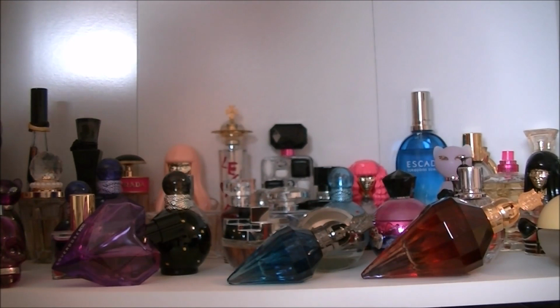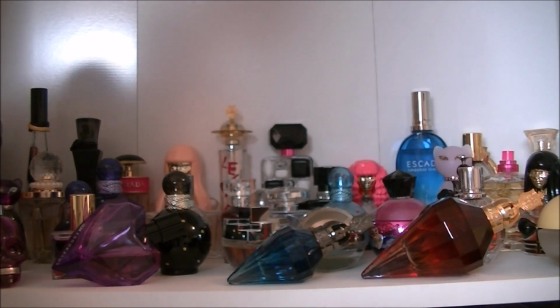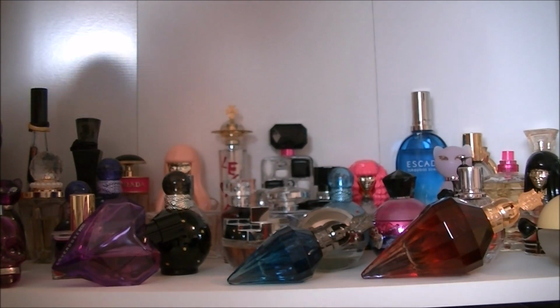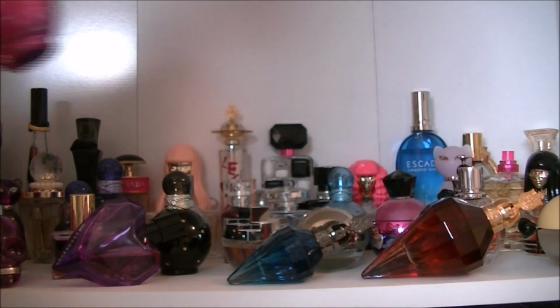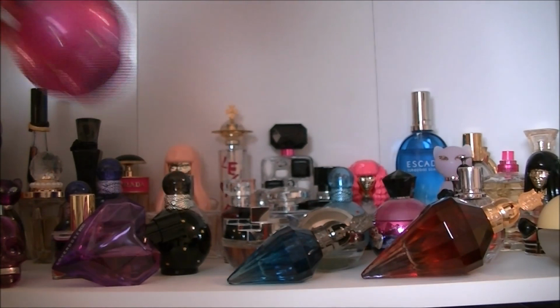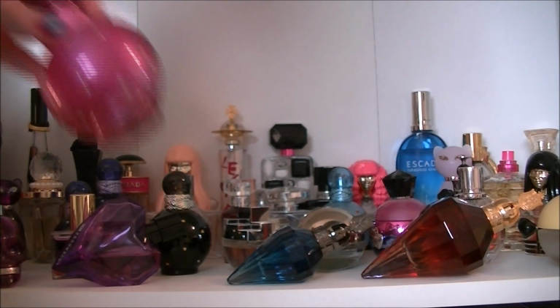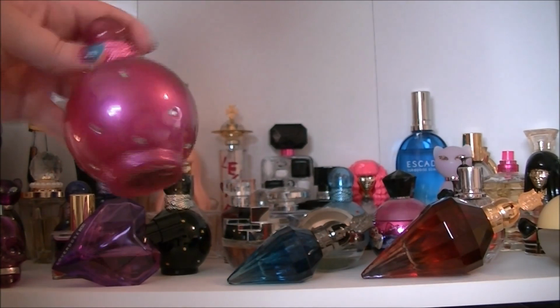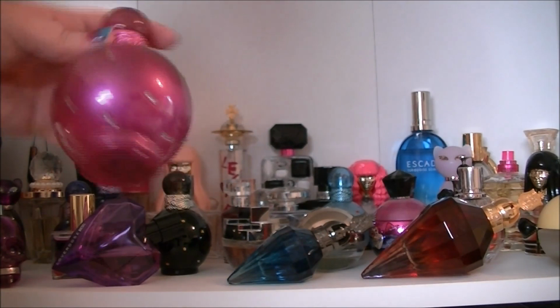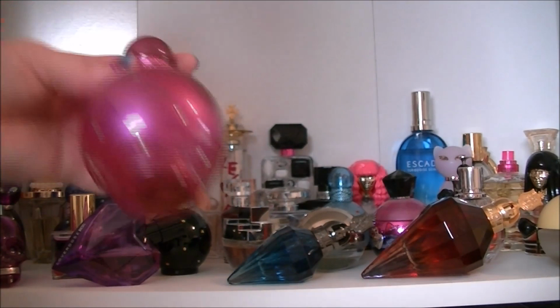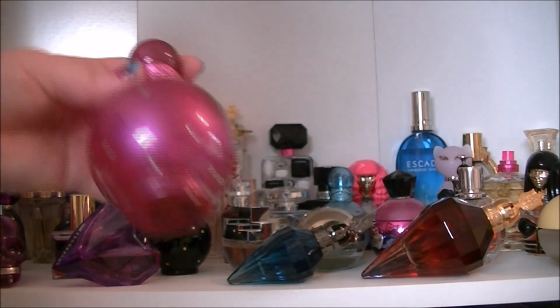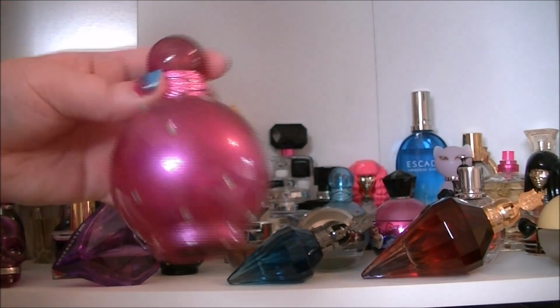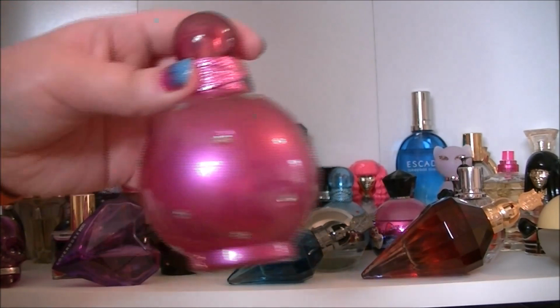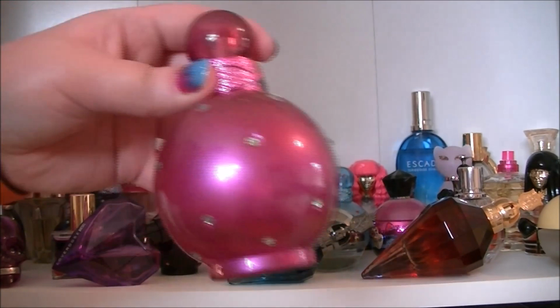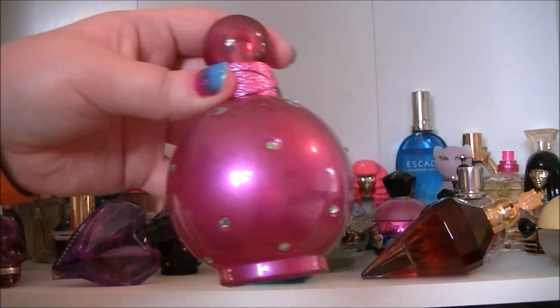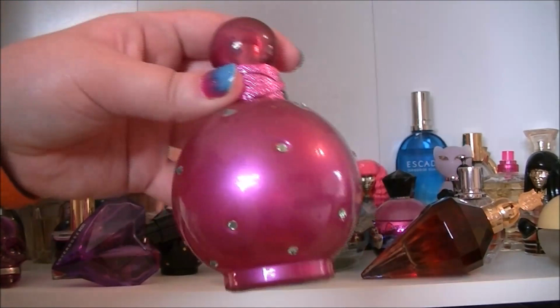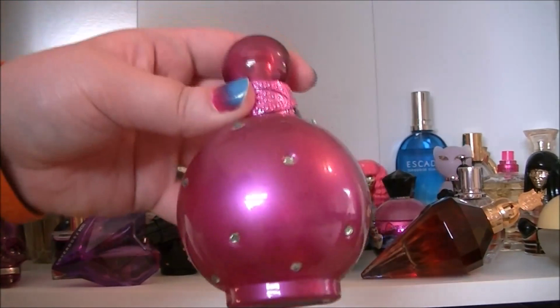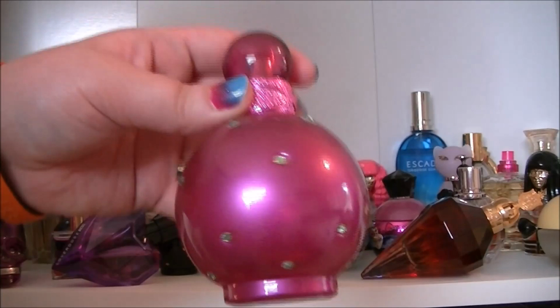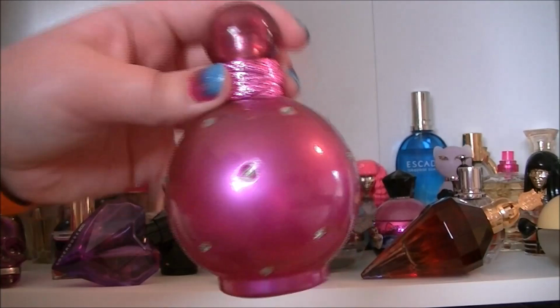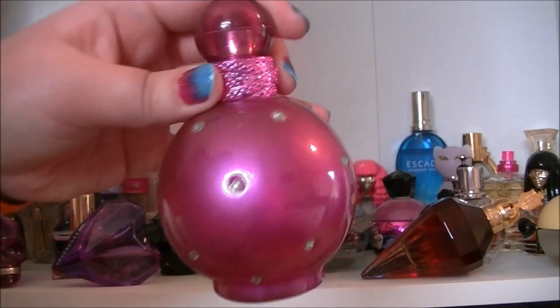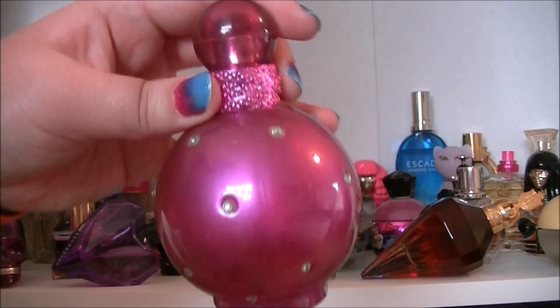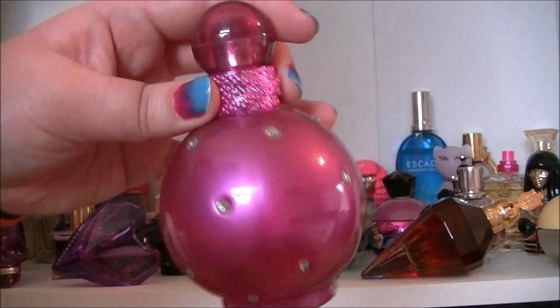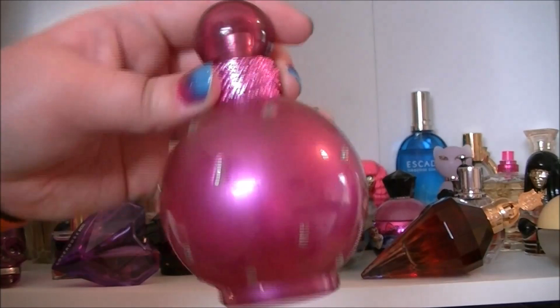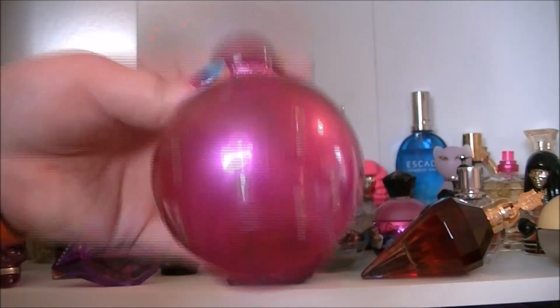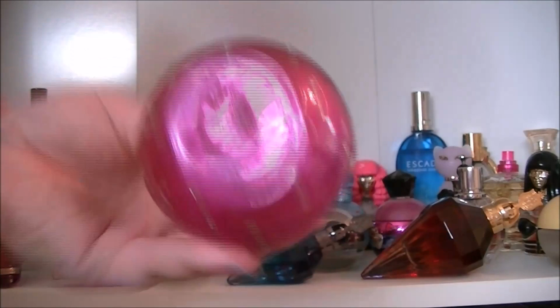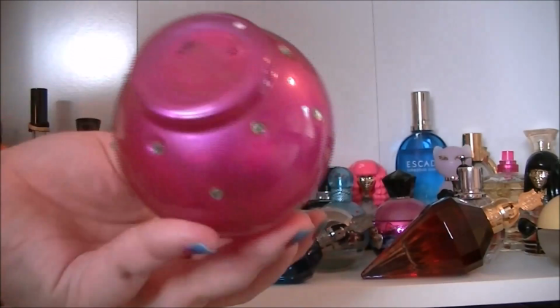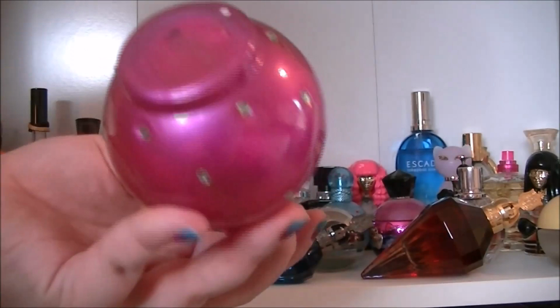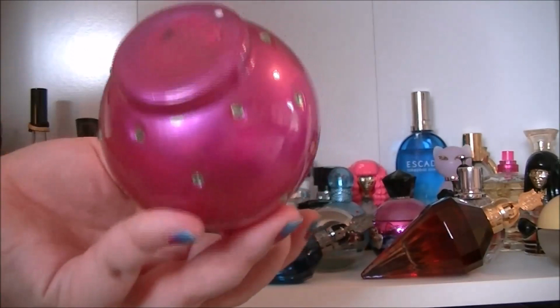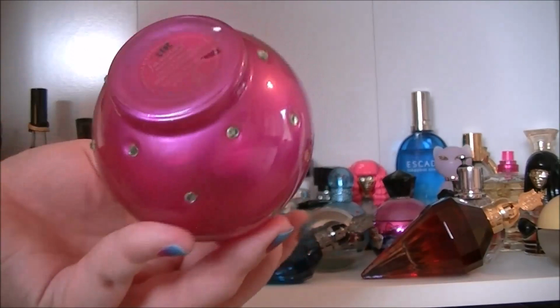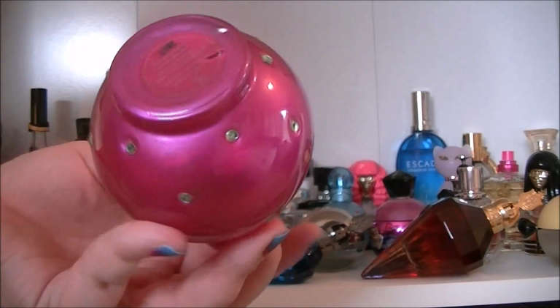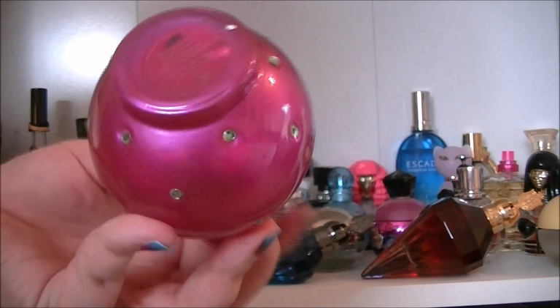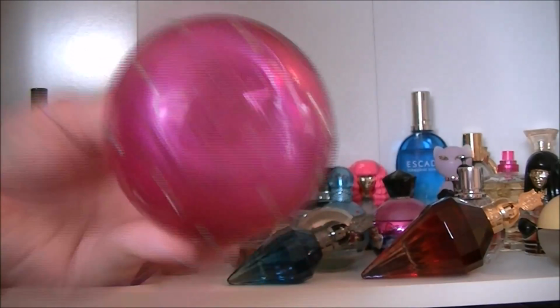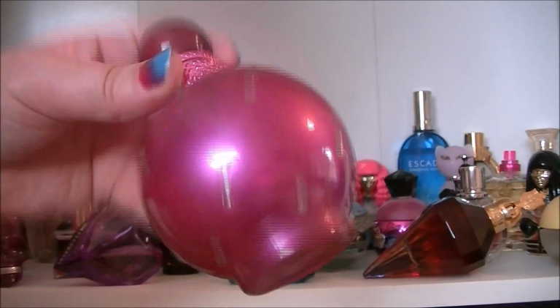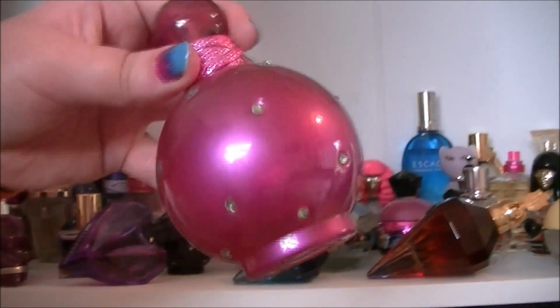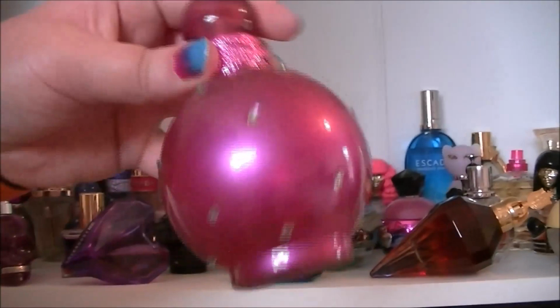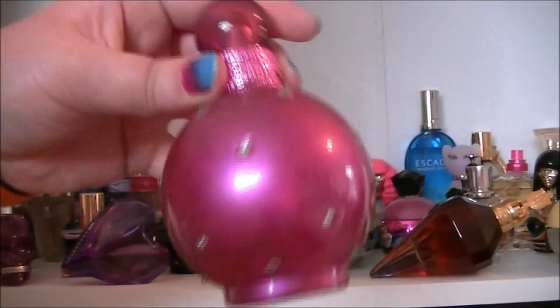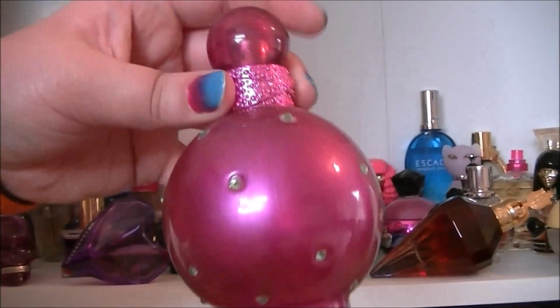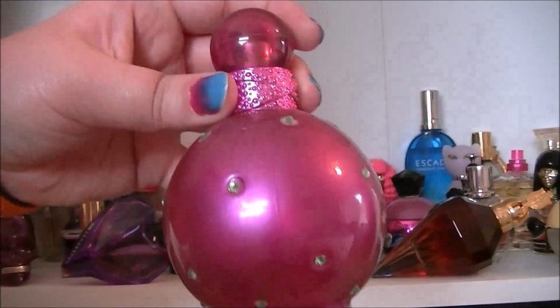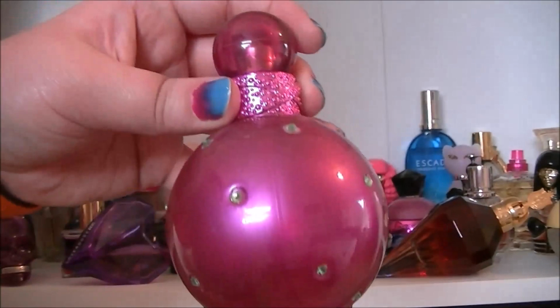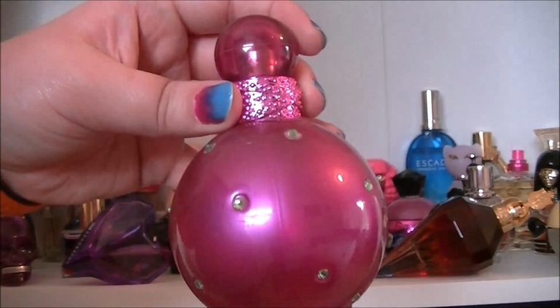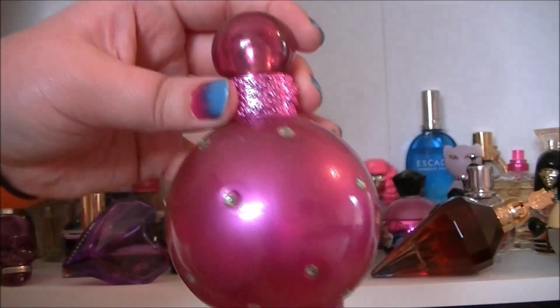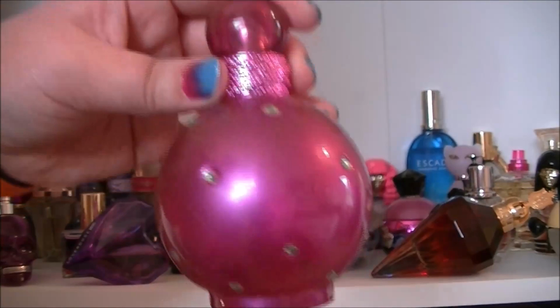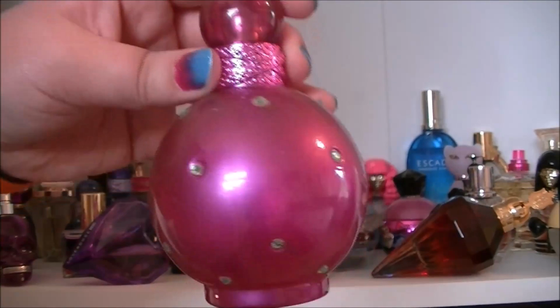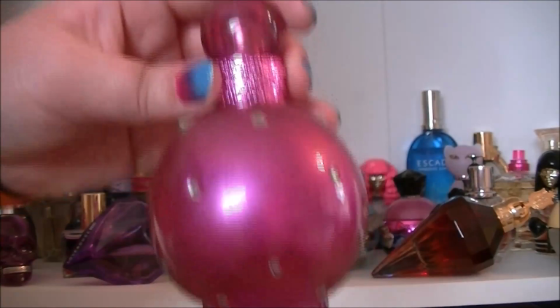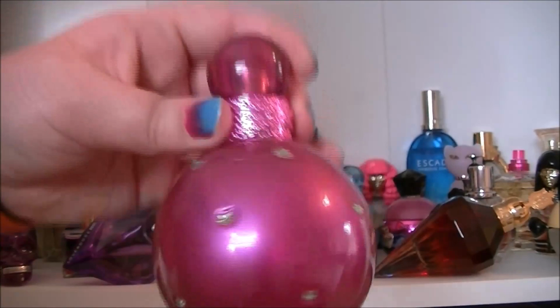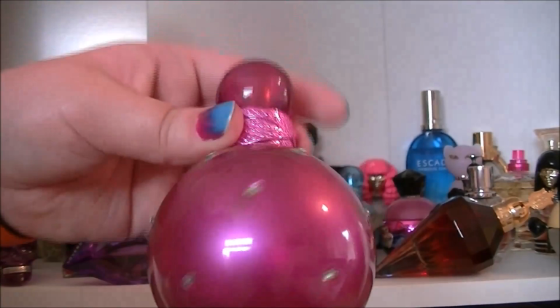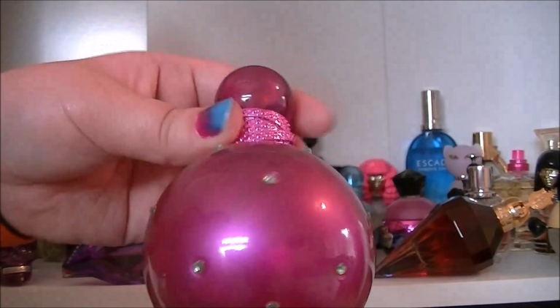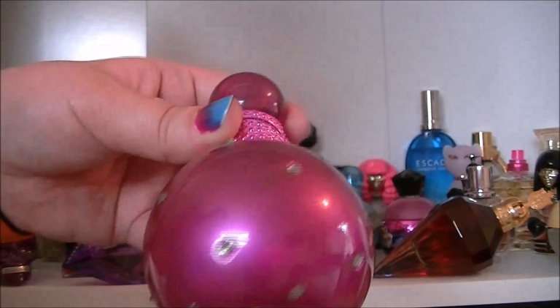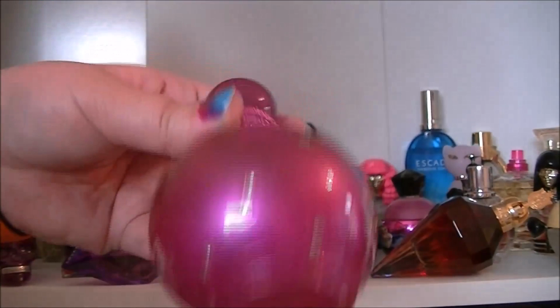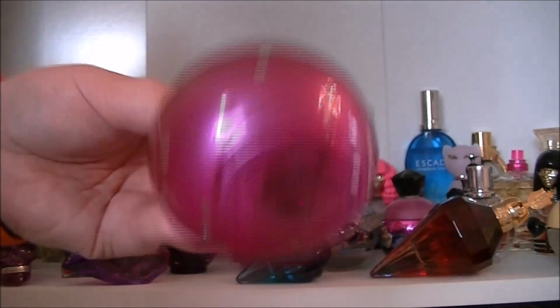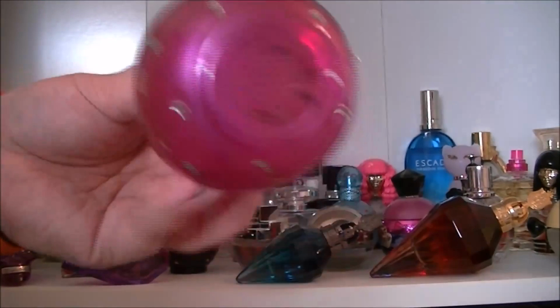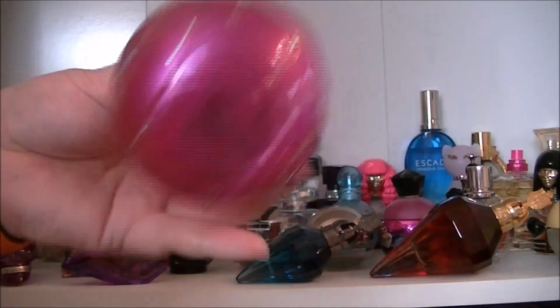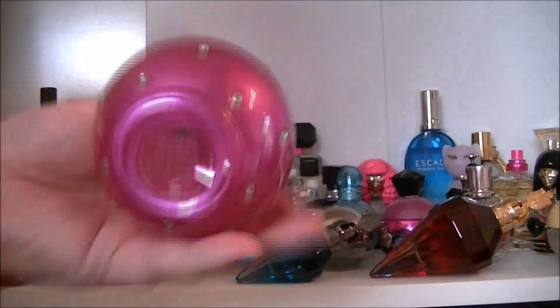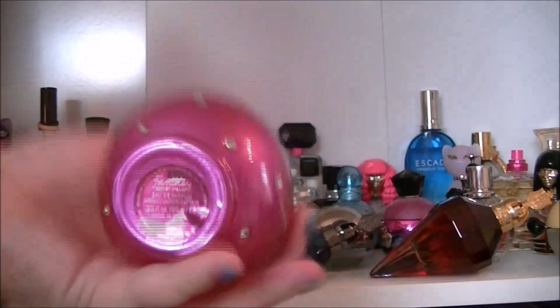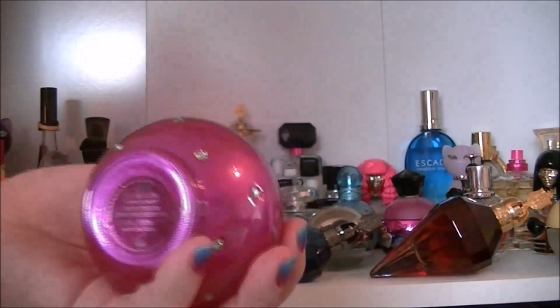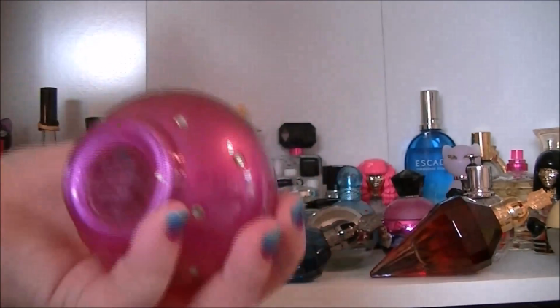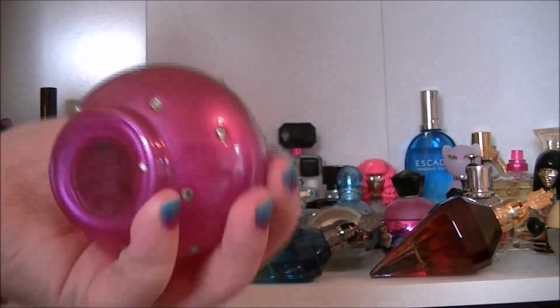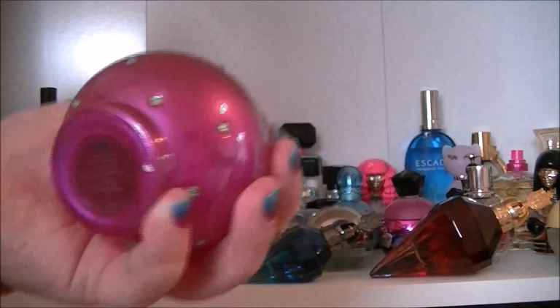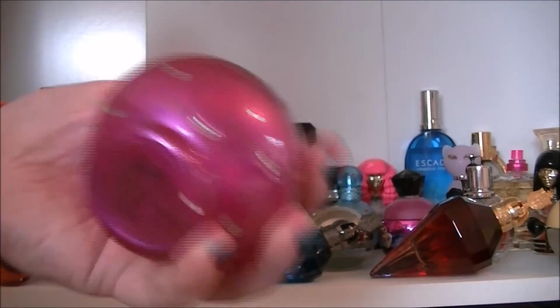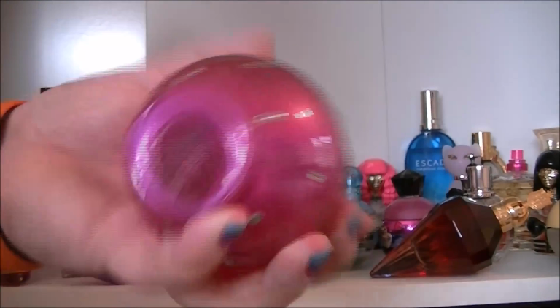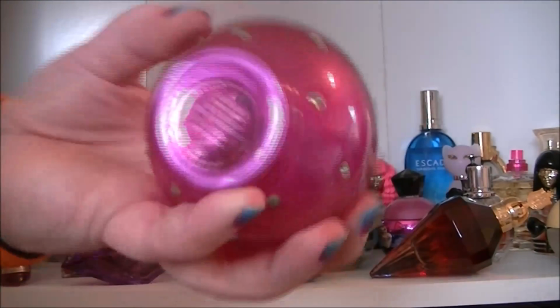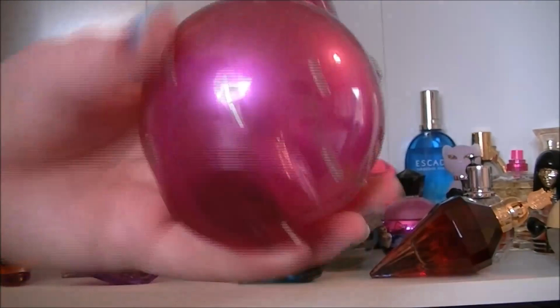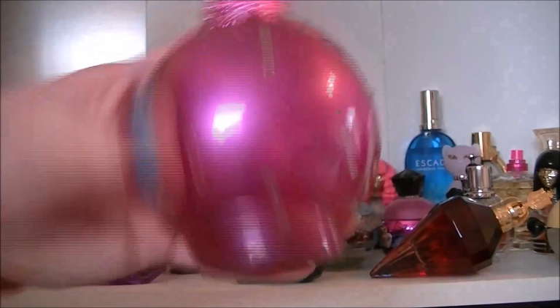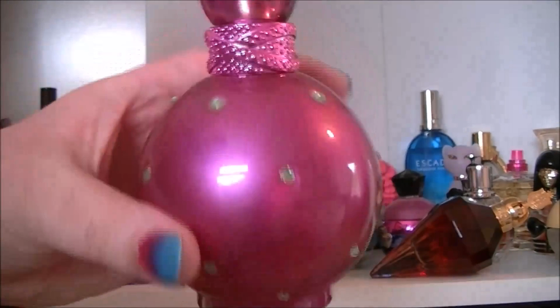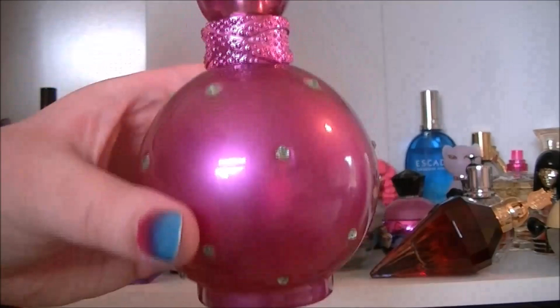Another one that everyone has — Britney Spears Fantasy. Just beautiful, sweet, fruity. You know when you smell this on people.